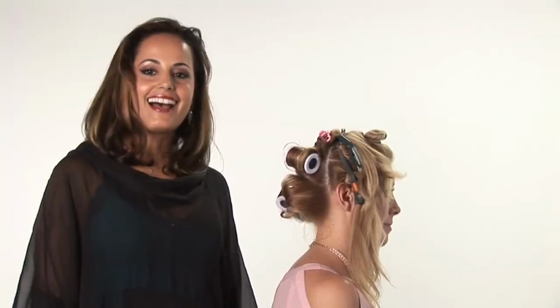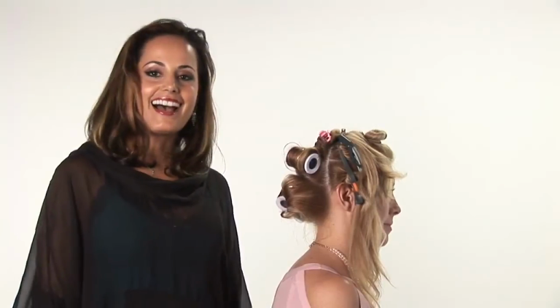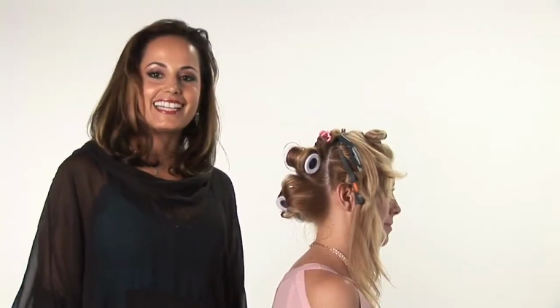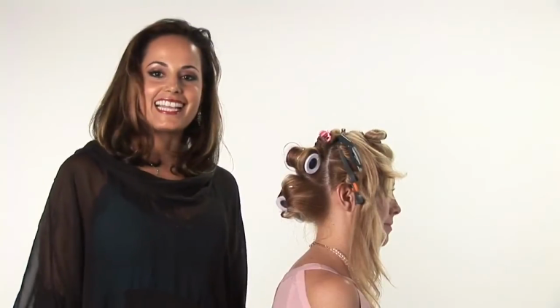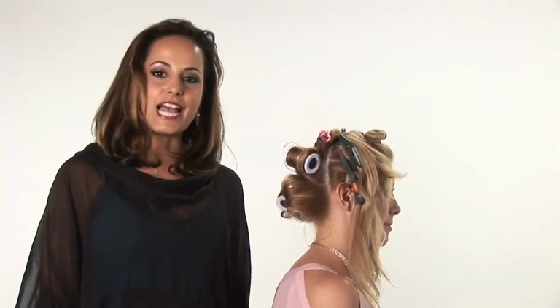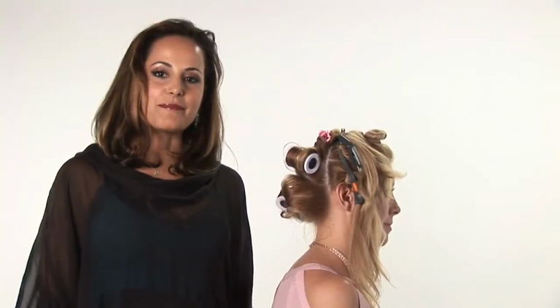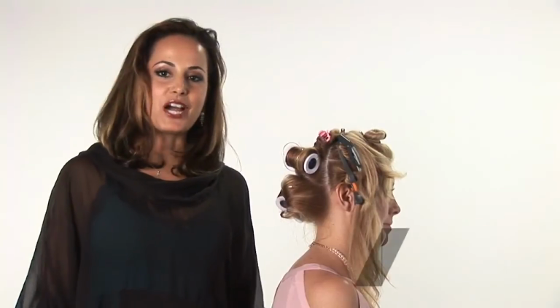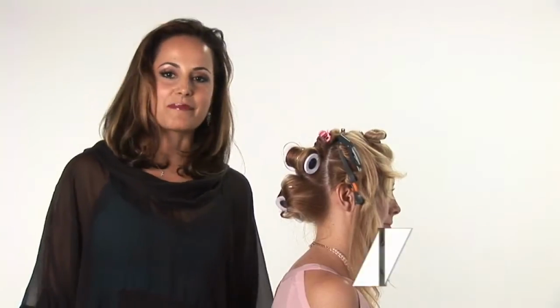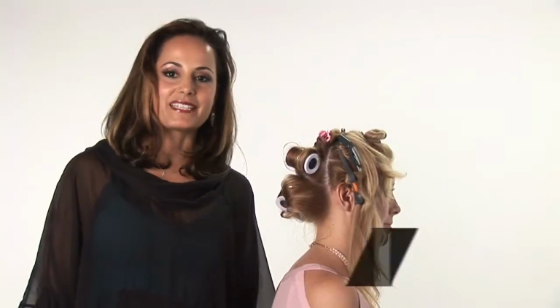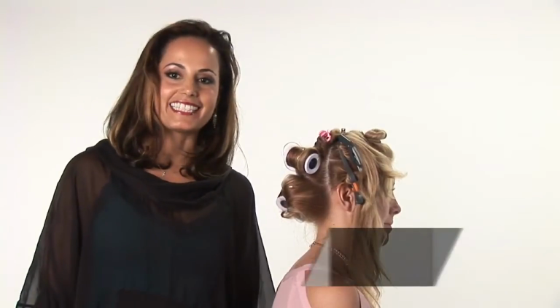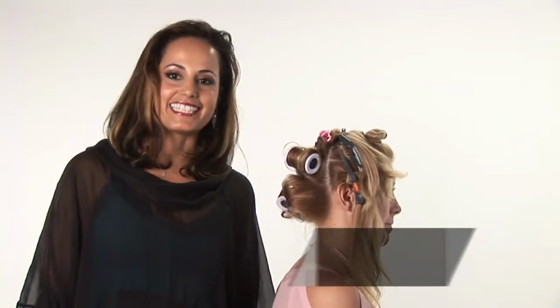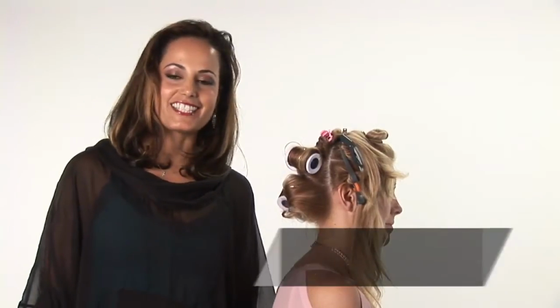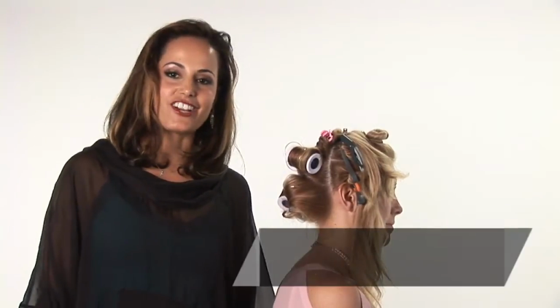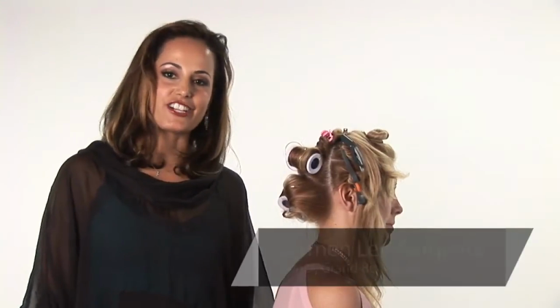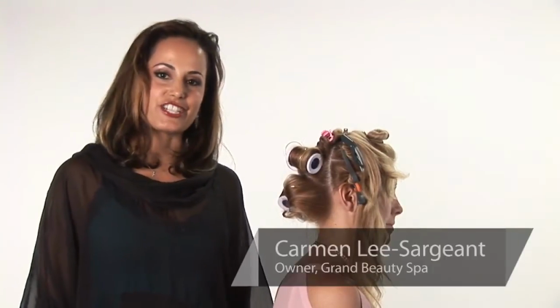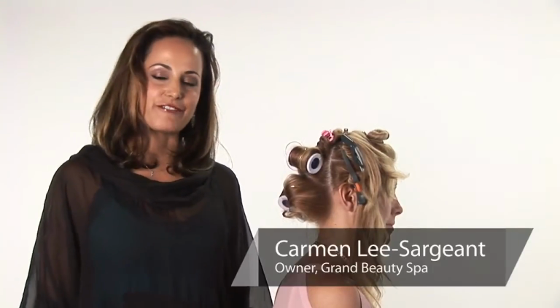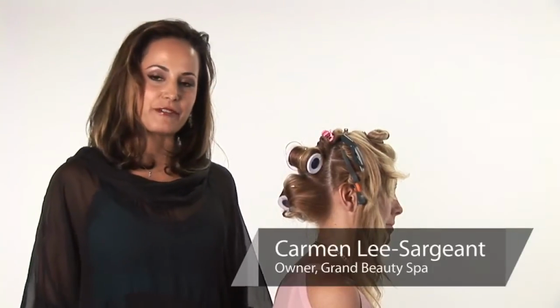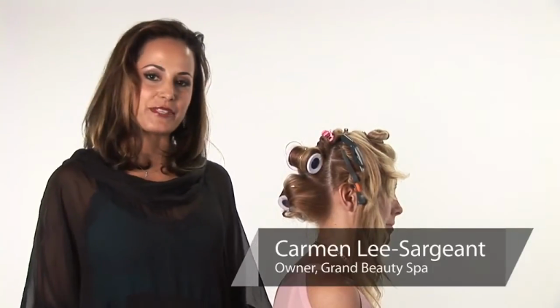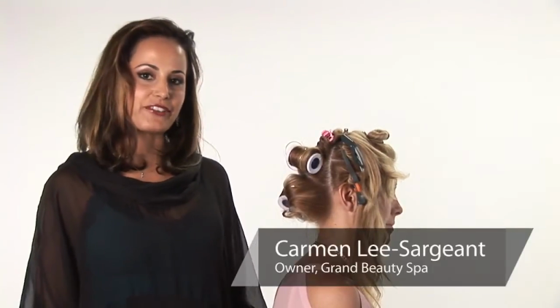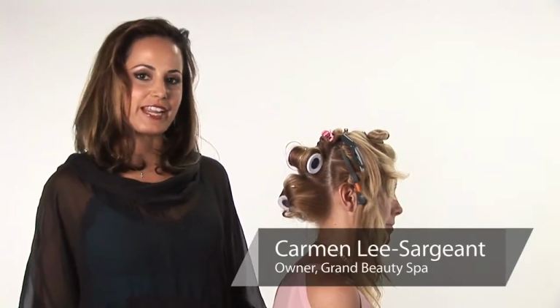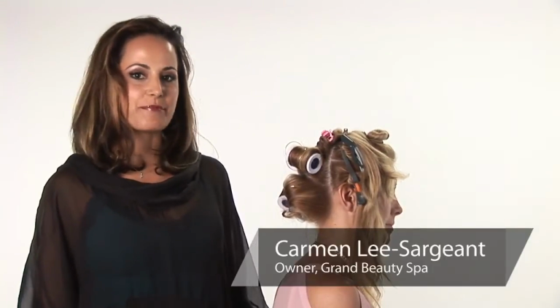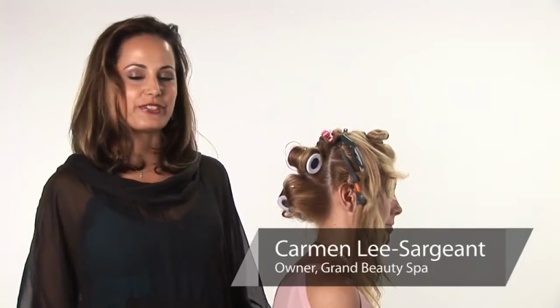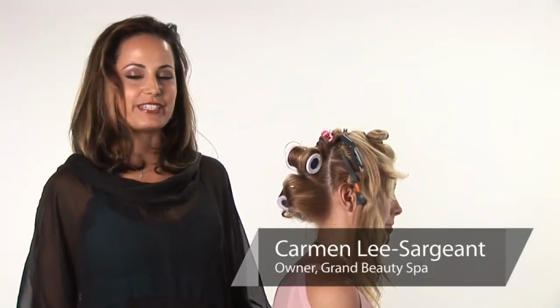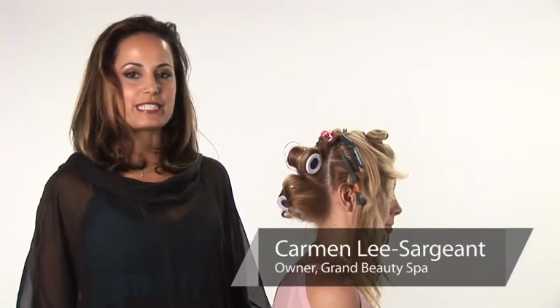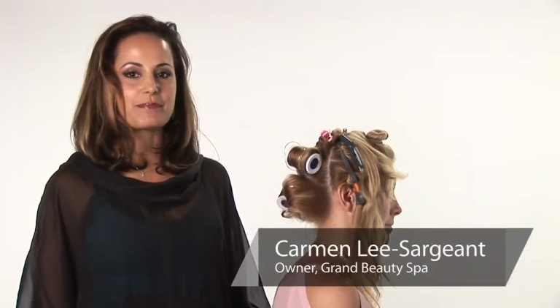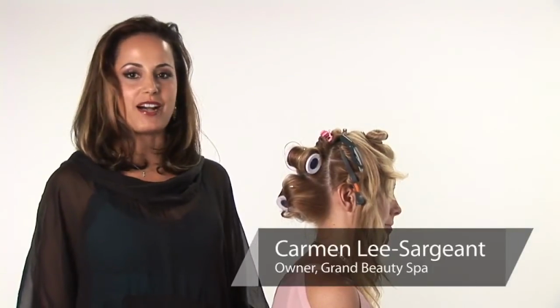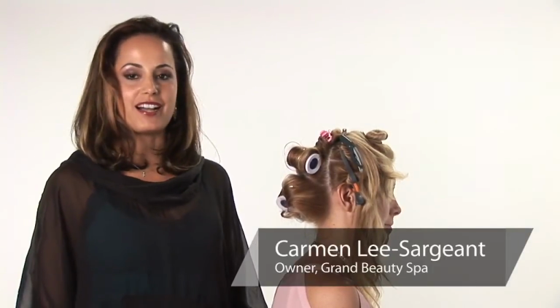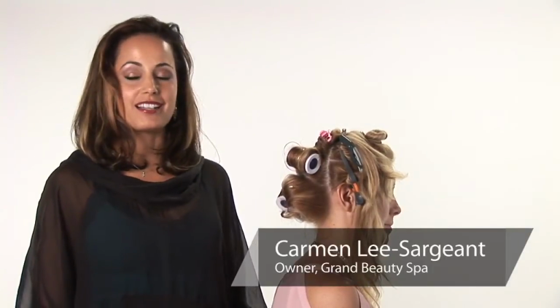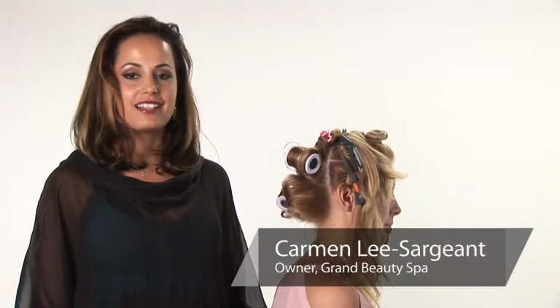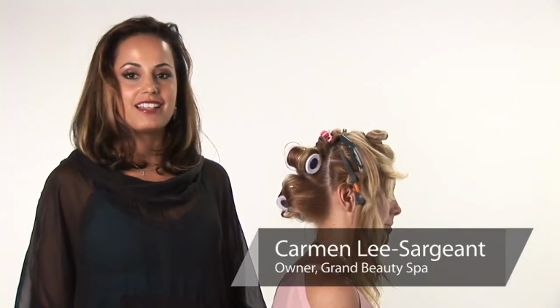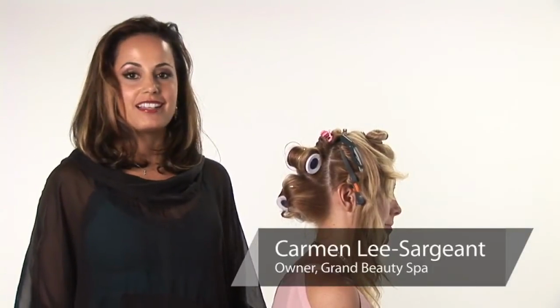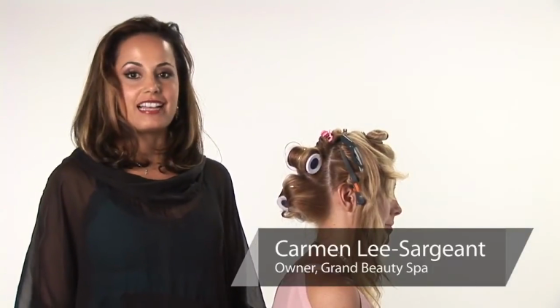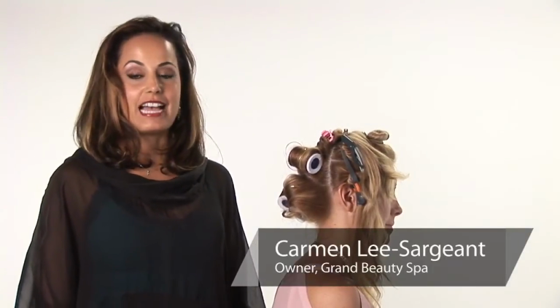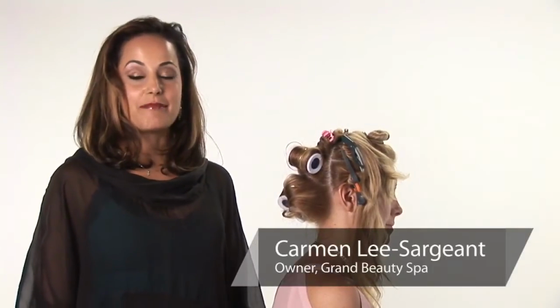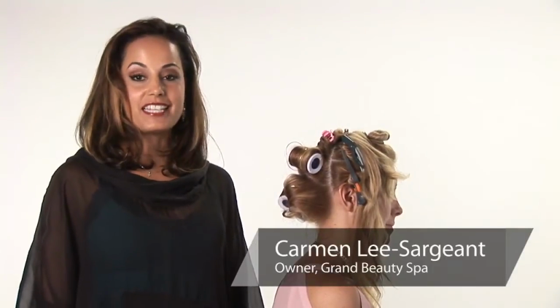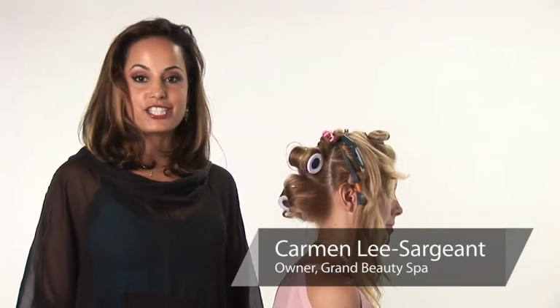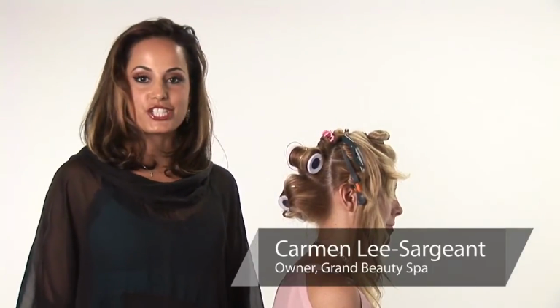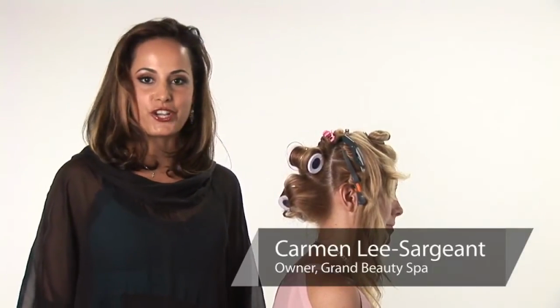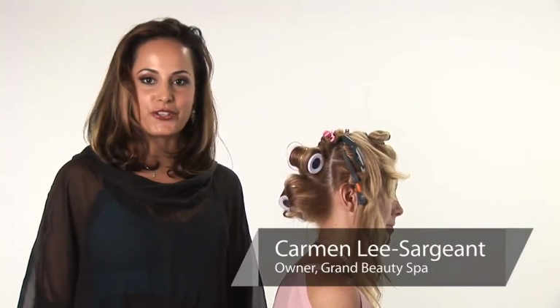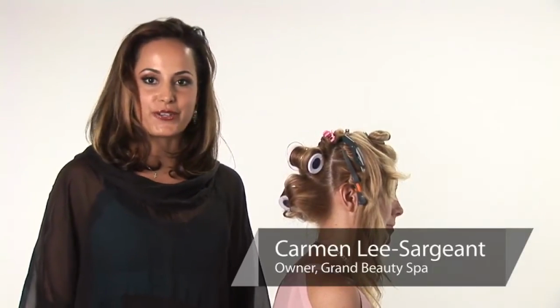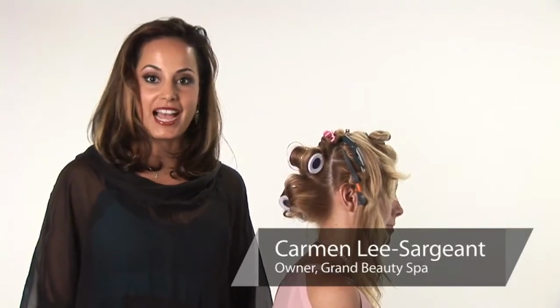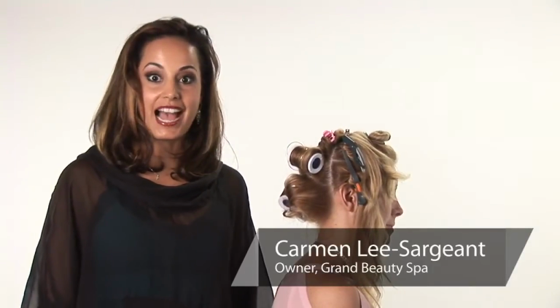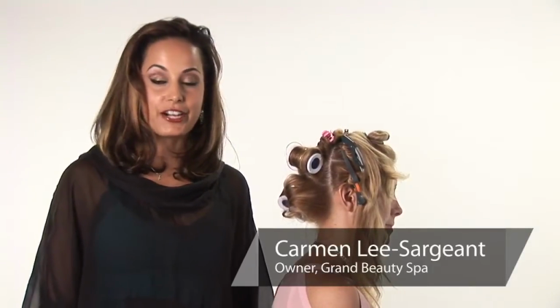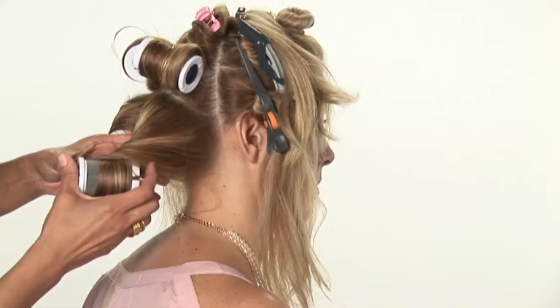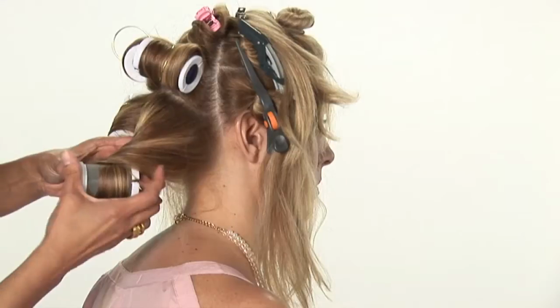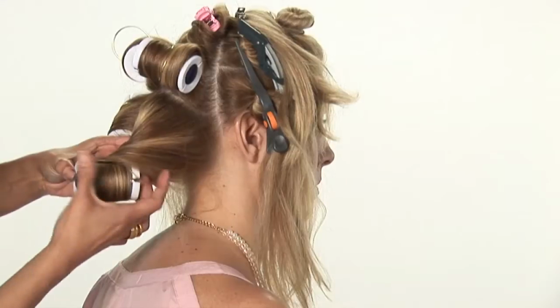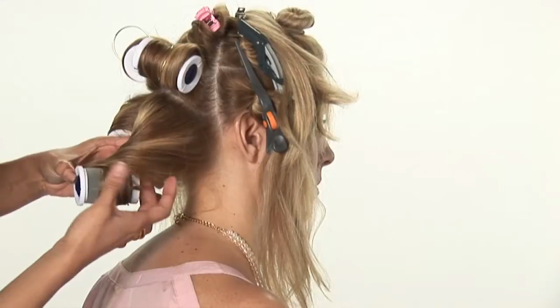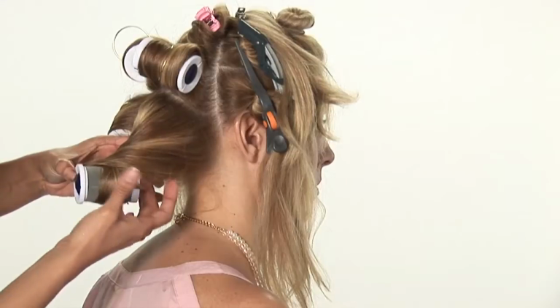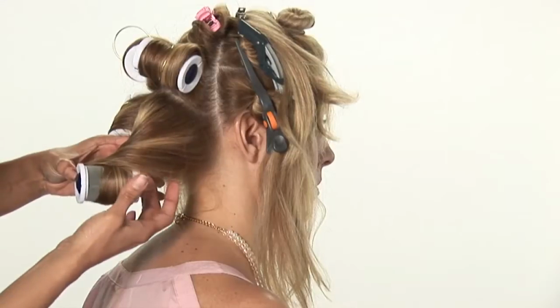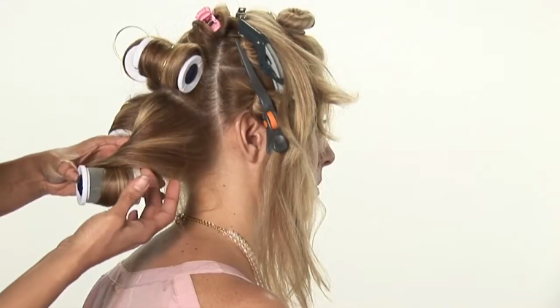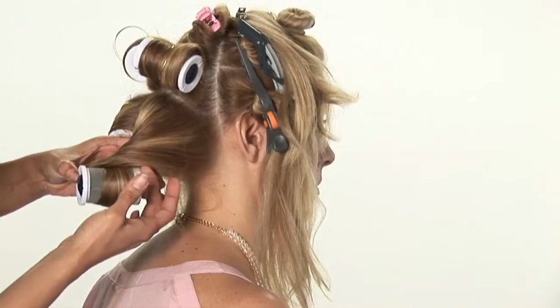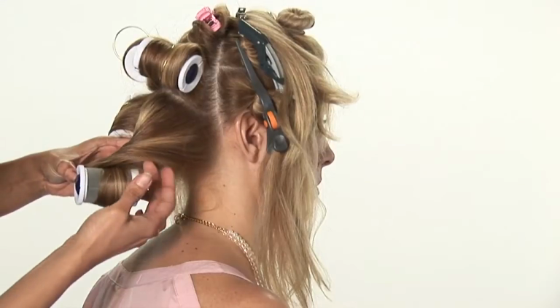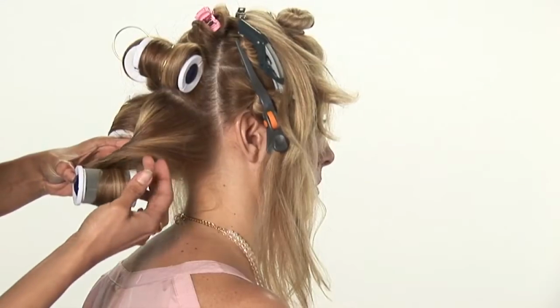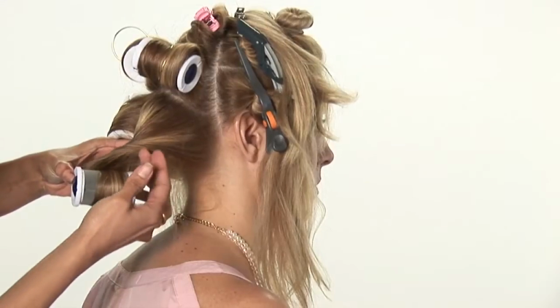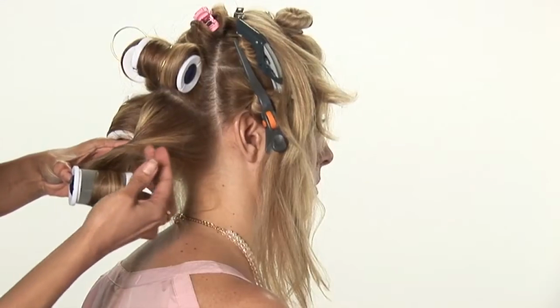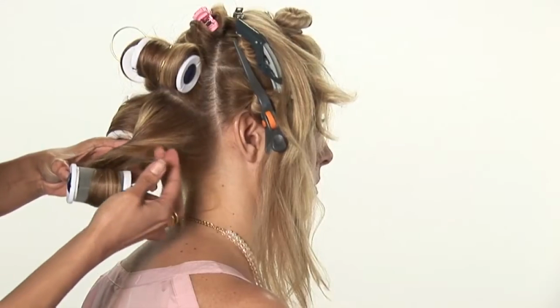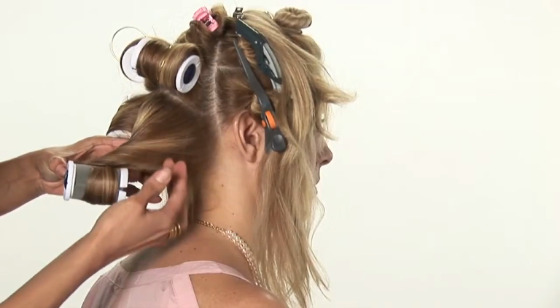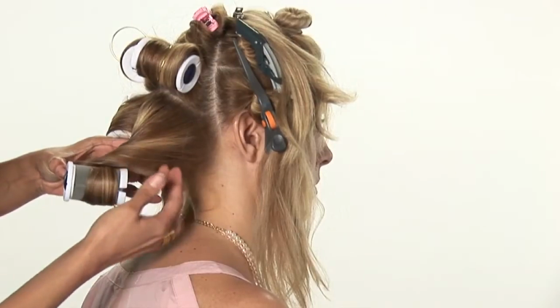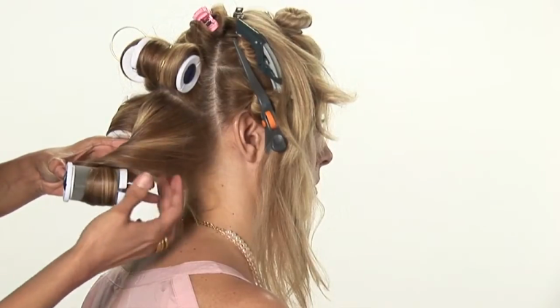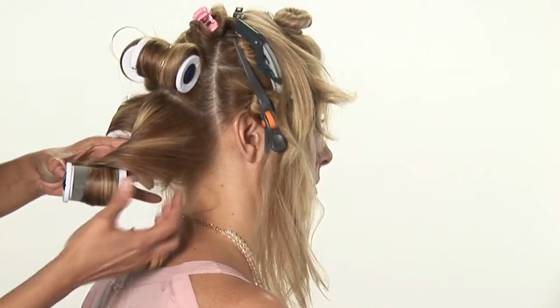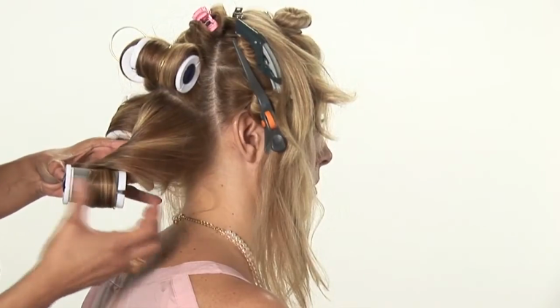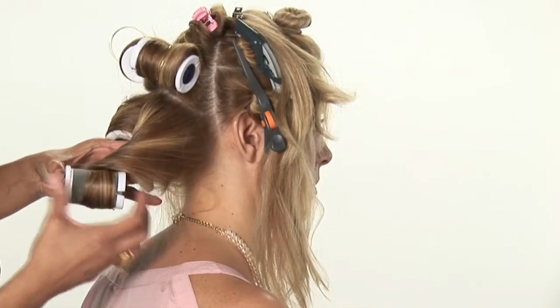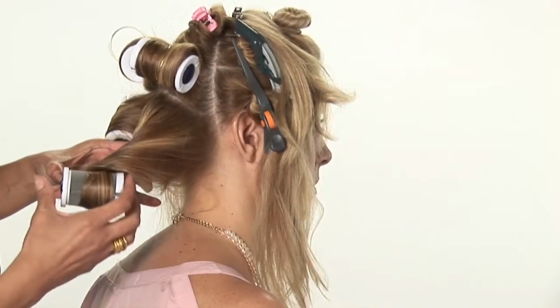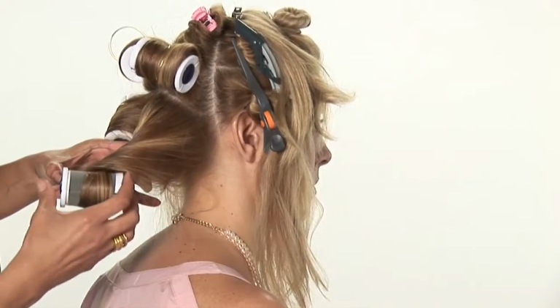Hi, I'm Carmen Lee Sargent from the Grand Beauty Spa. I'm going to show you how to remove hair stuck from your hair curler.